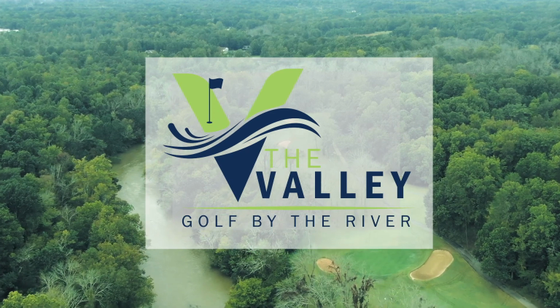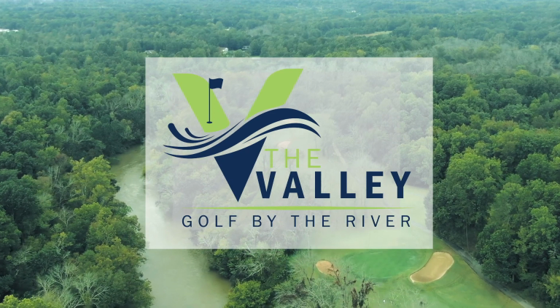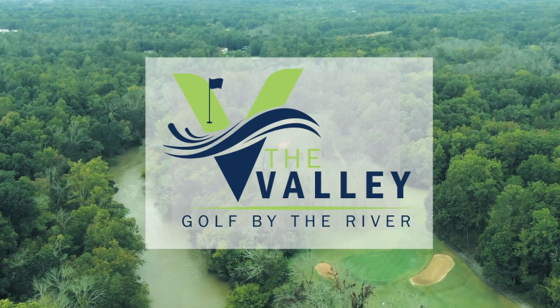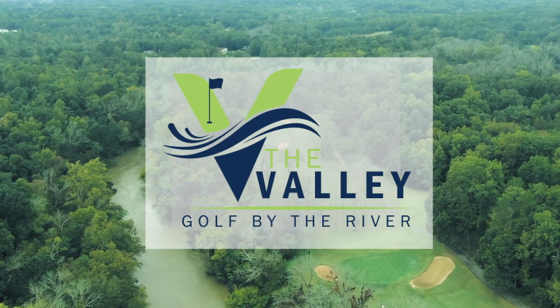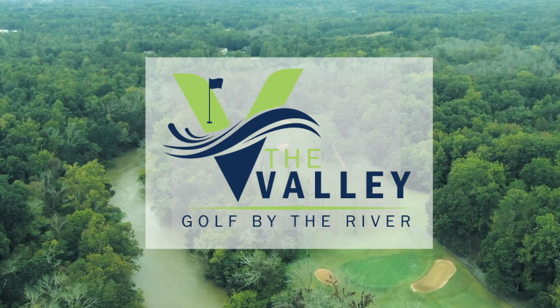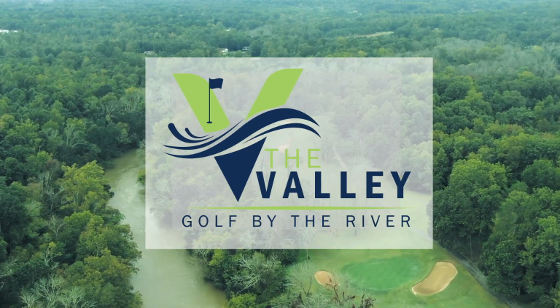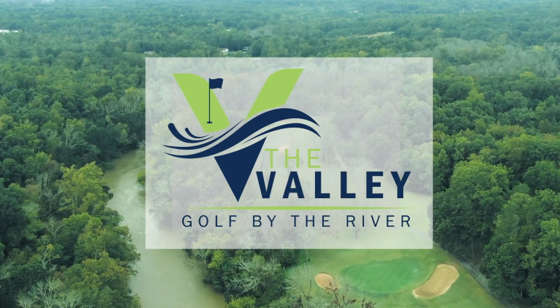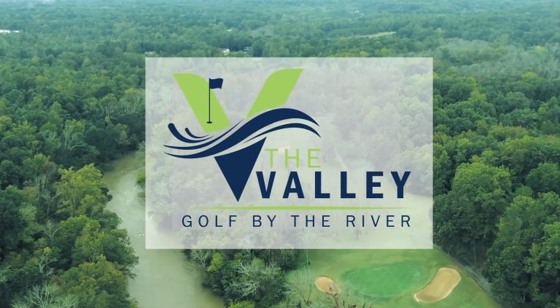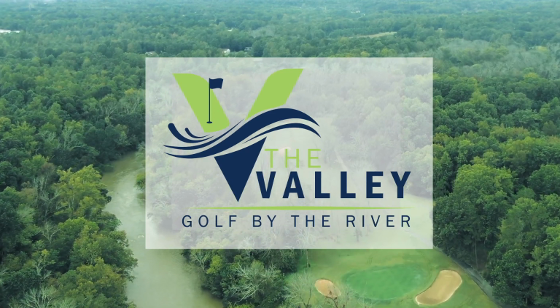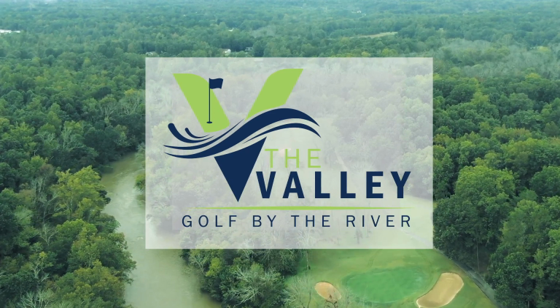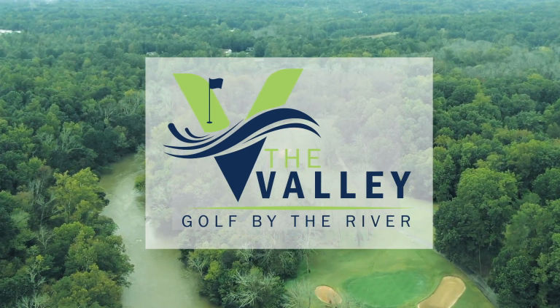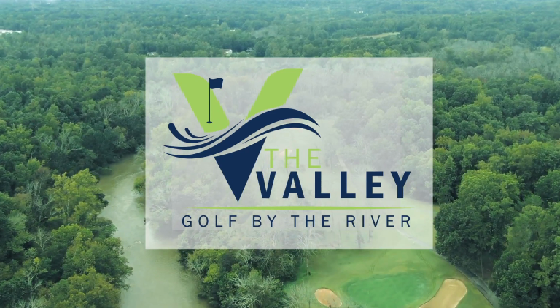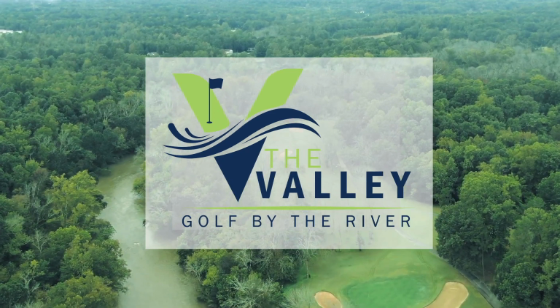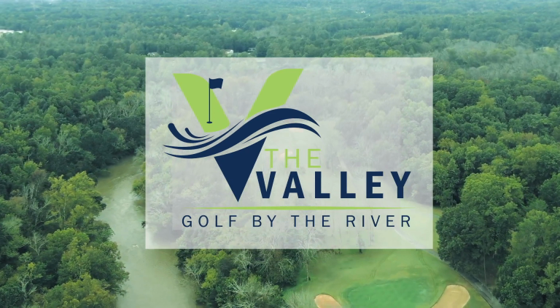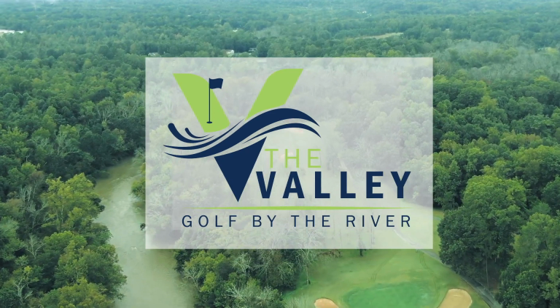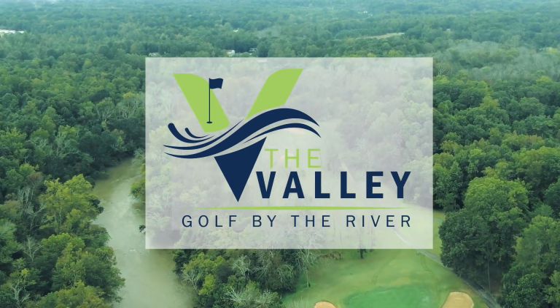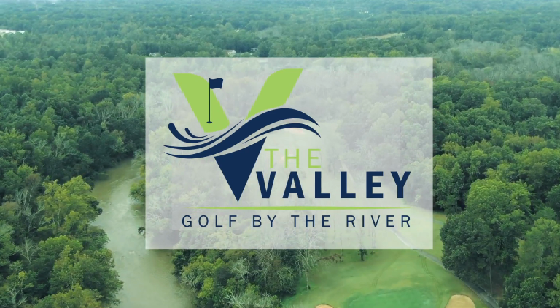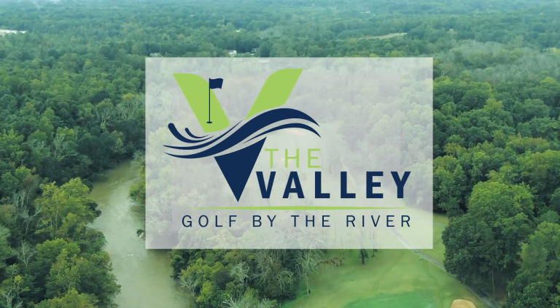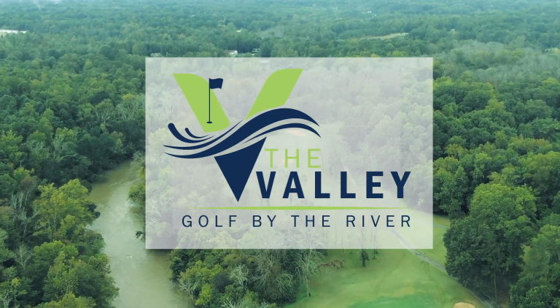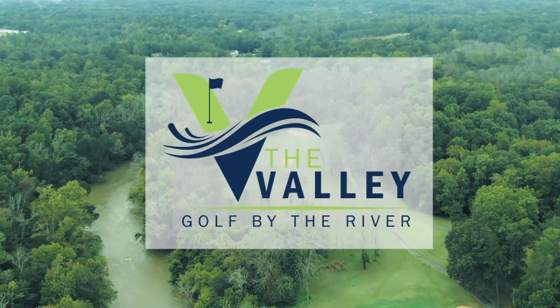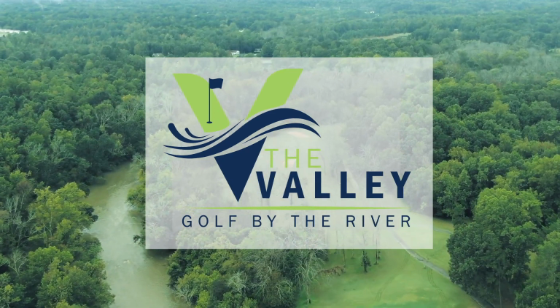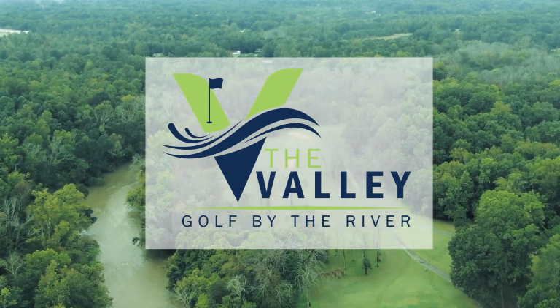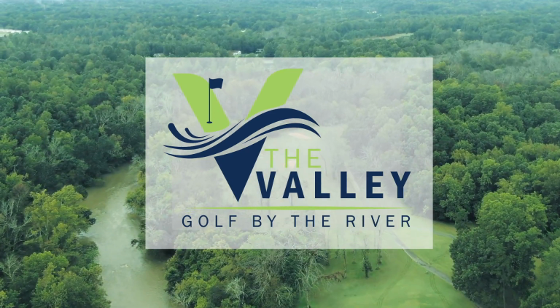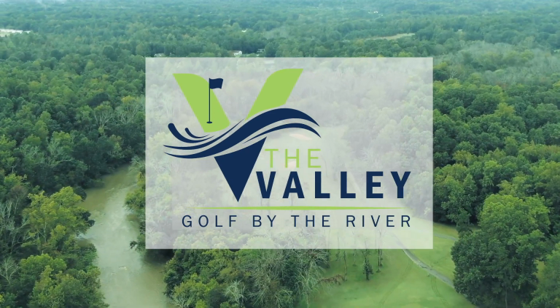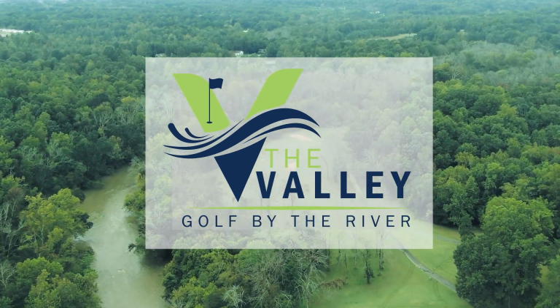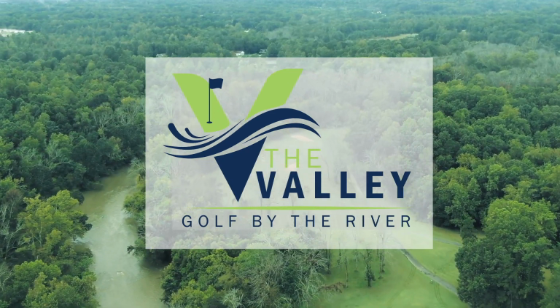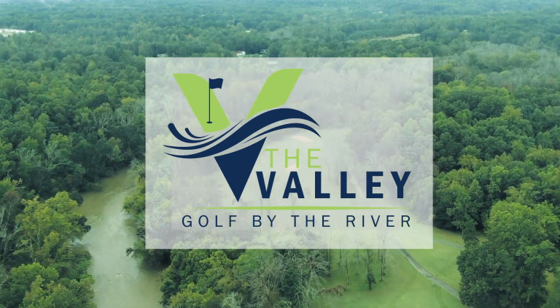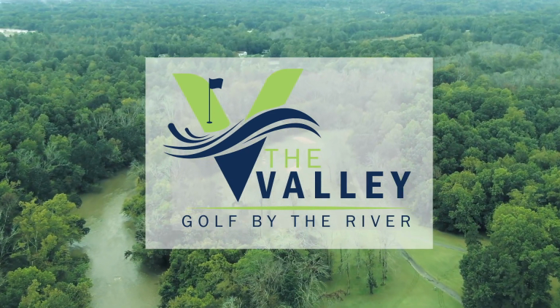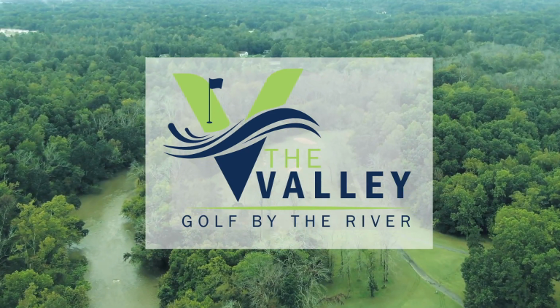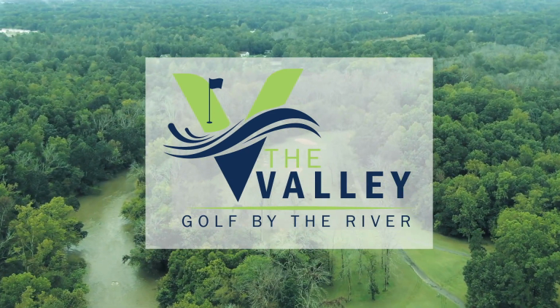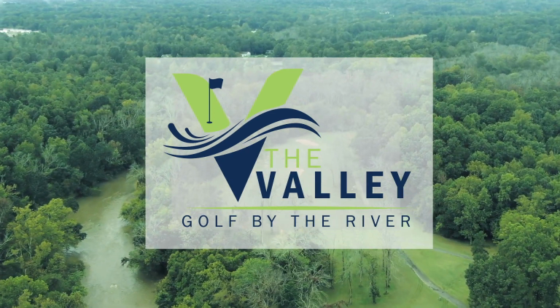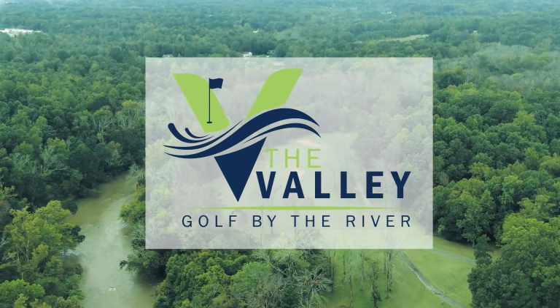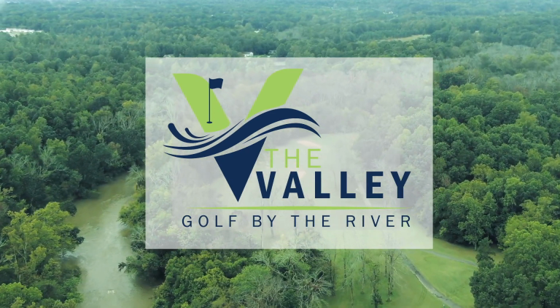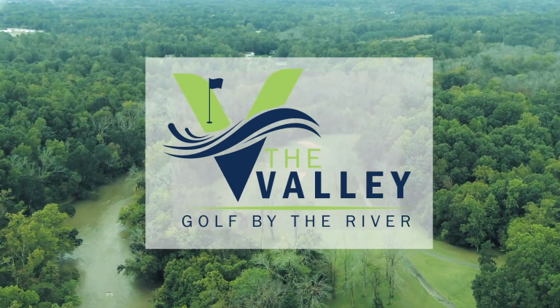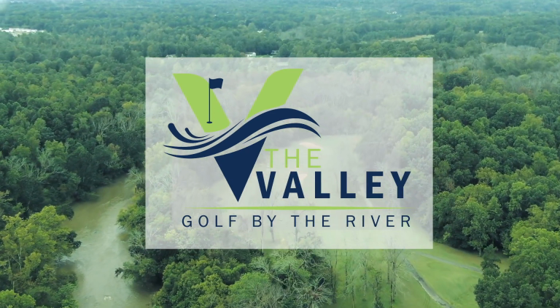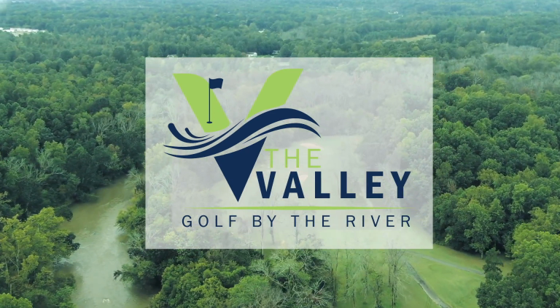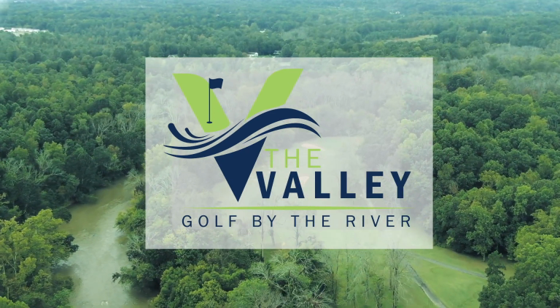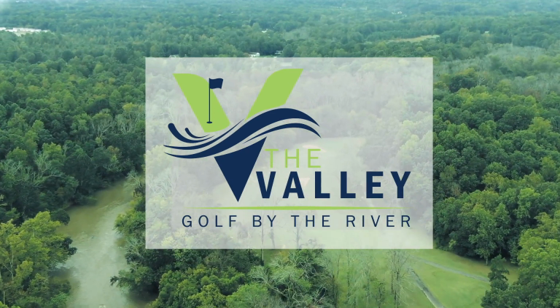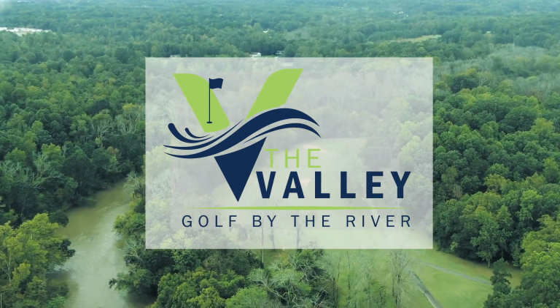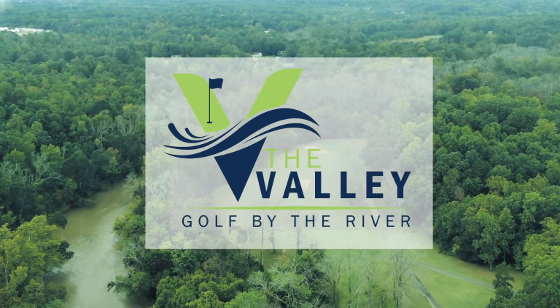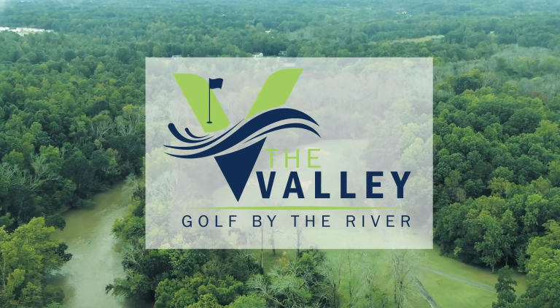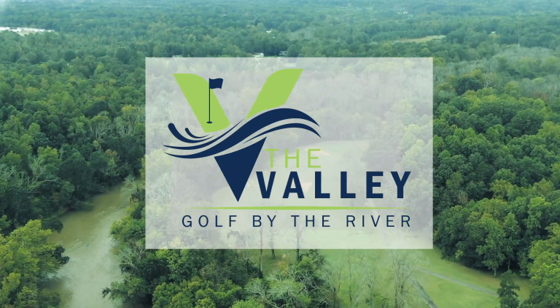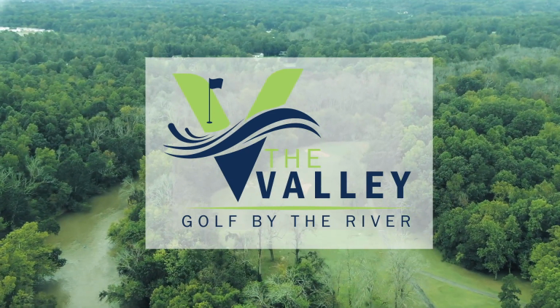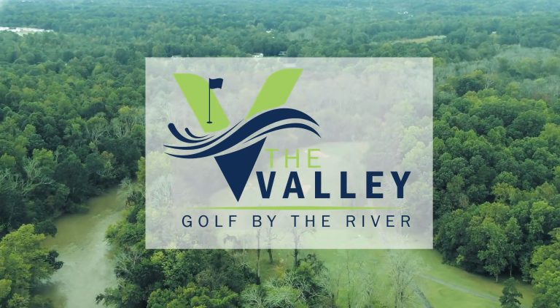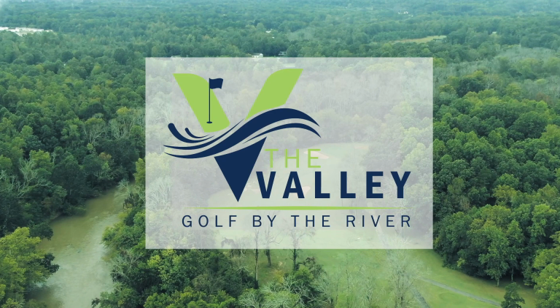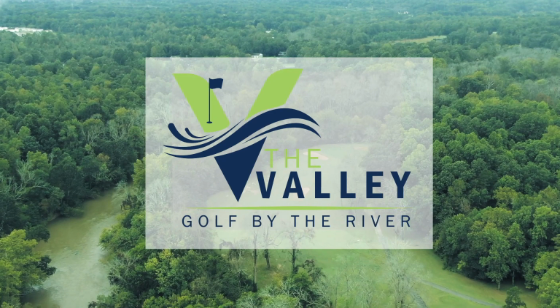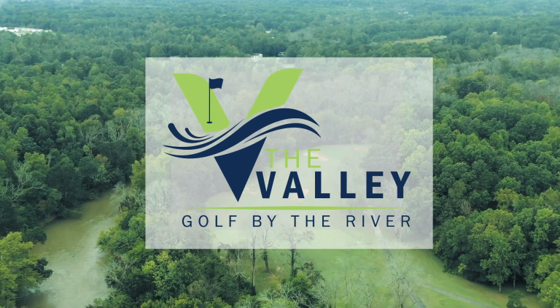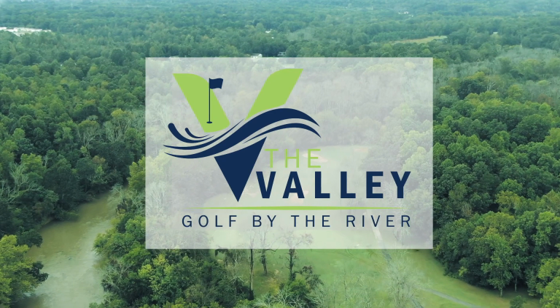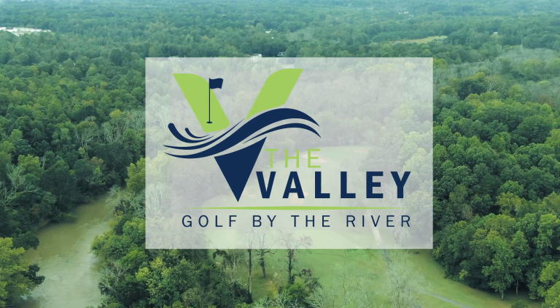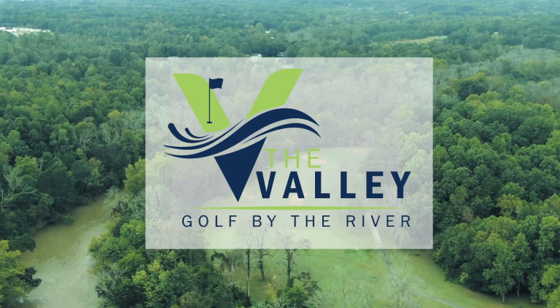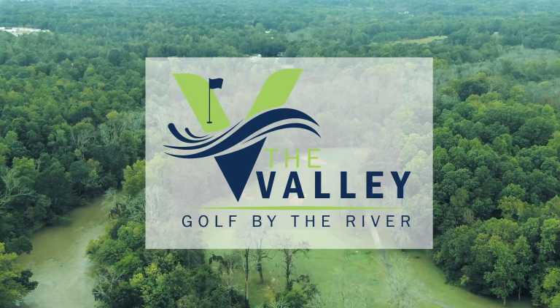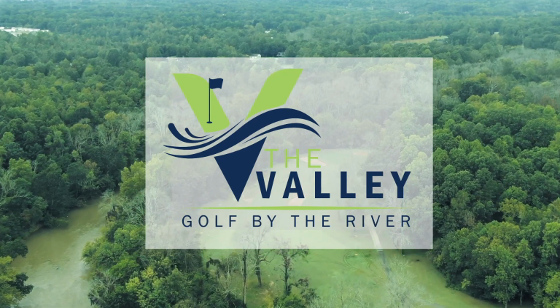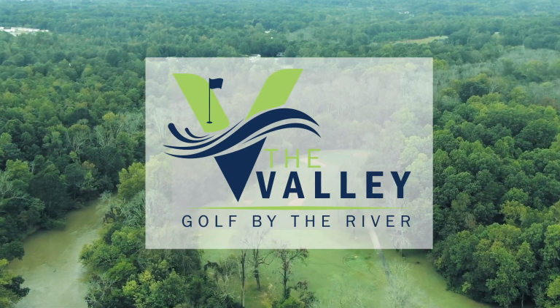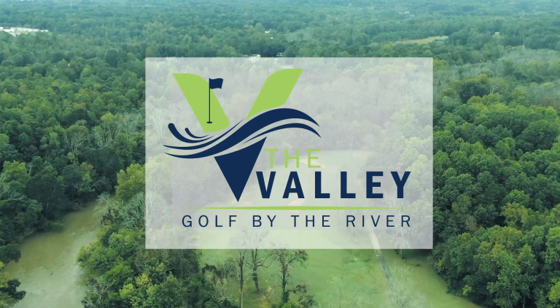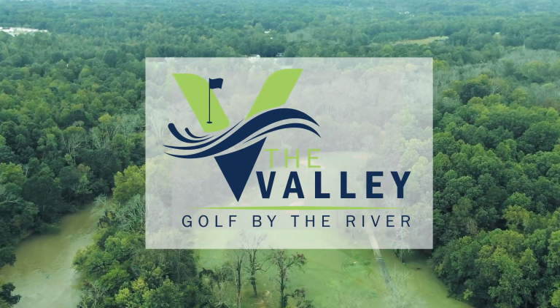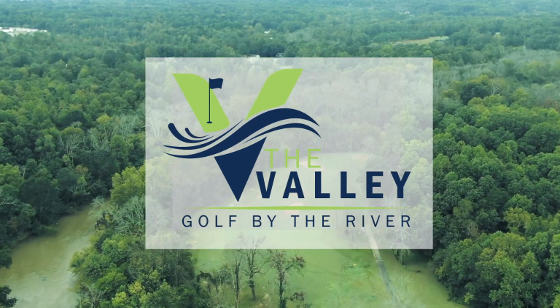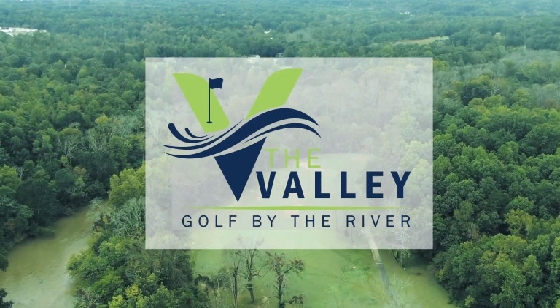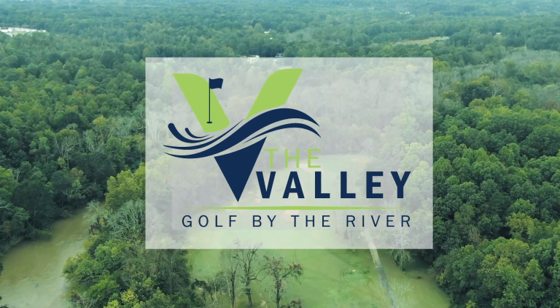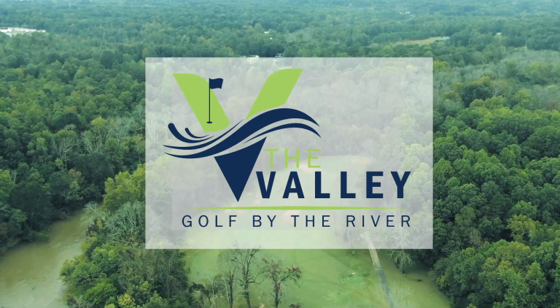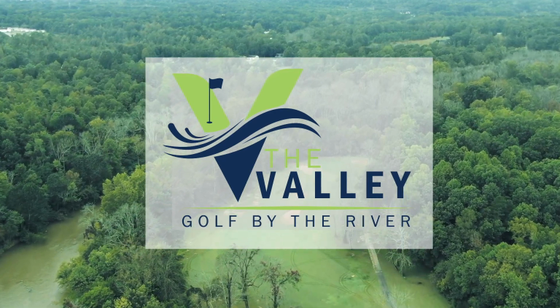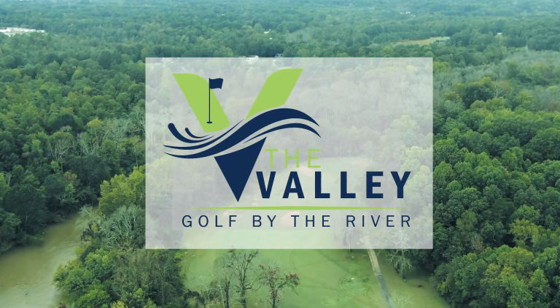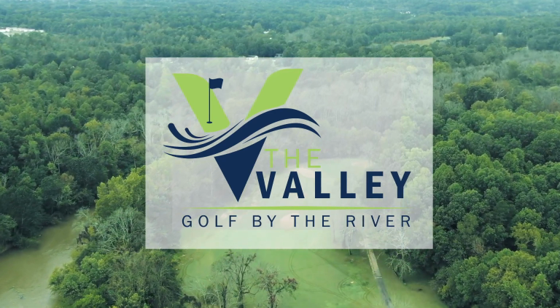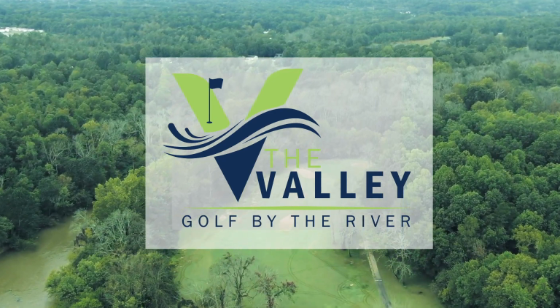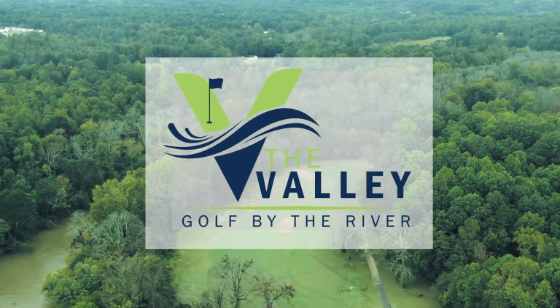Golf by the river at the Valley, the City of Burlington's Municipal Golf Course. Everybody plays at the Valley.